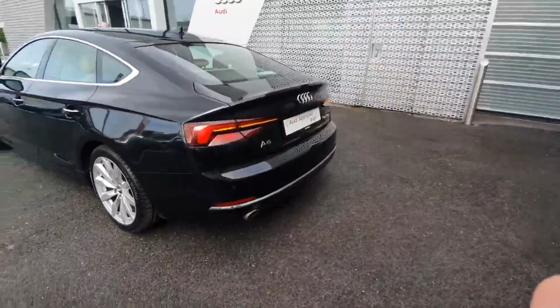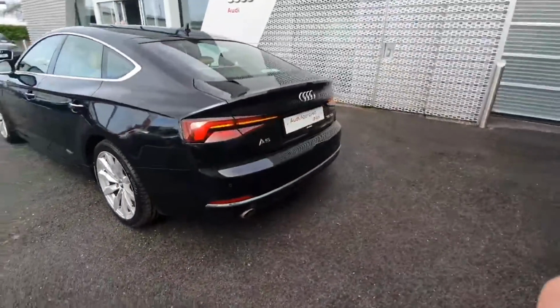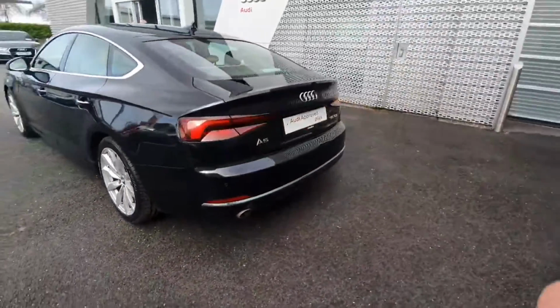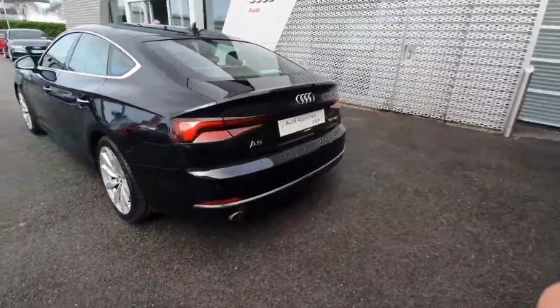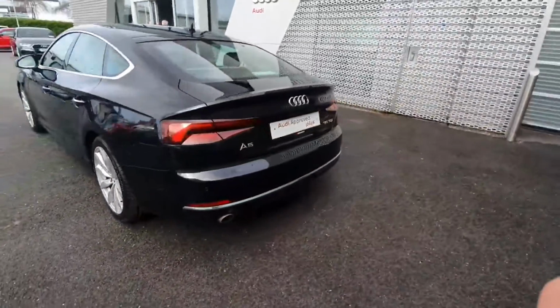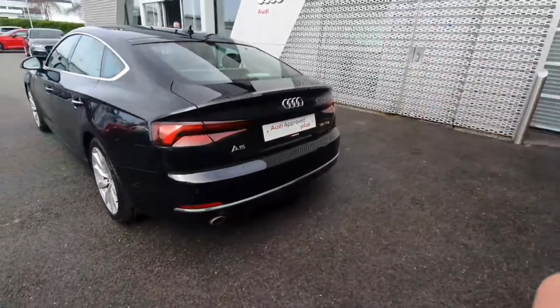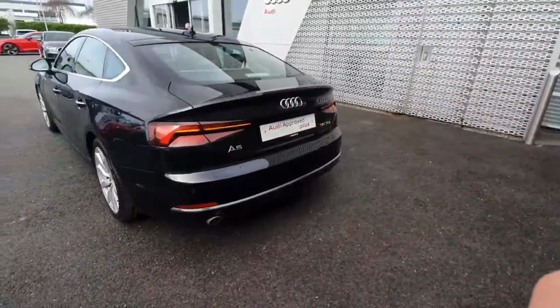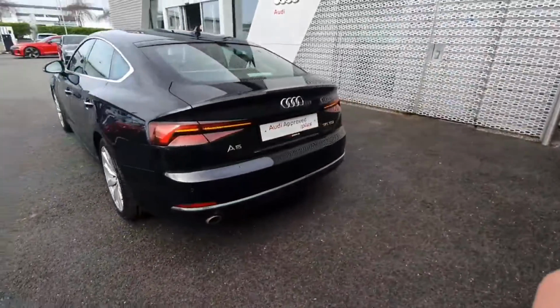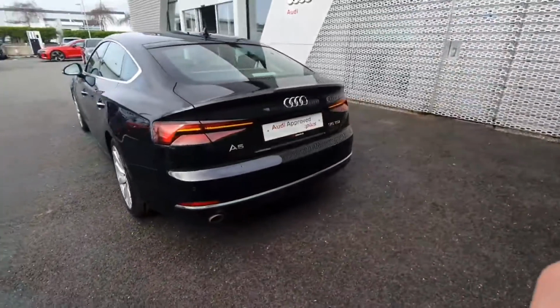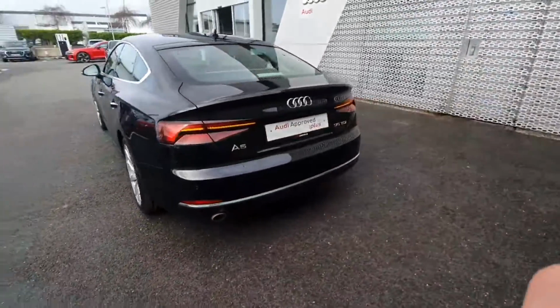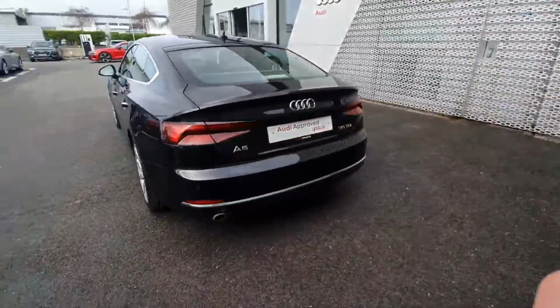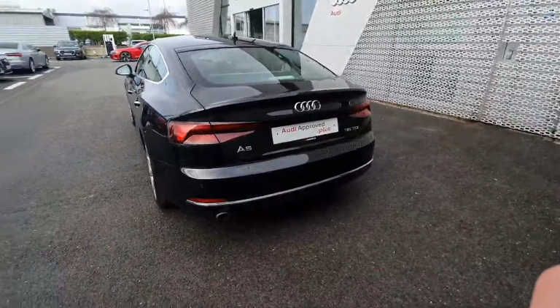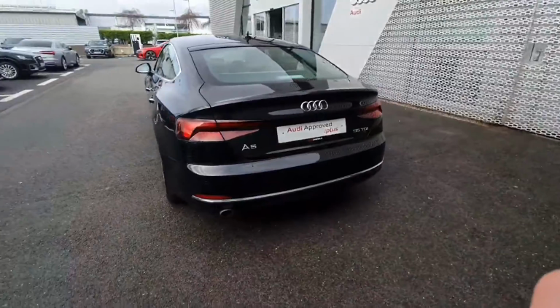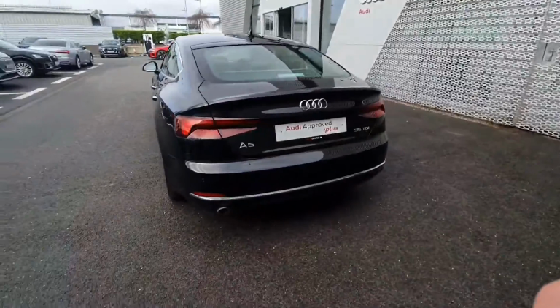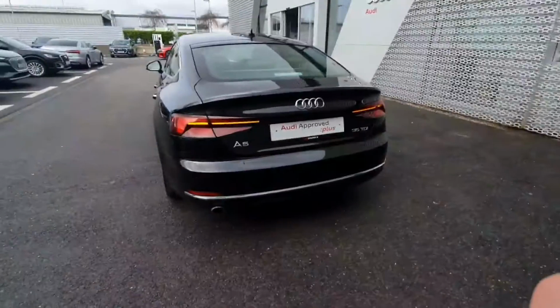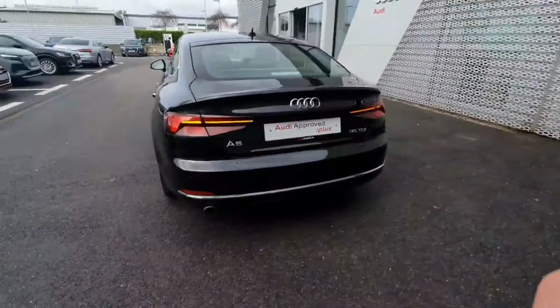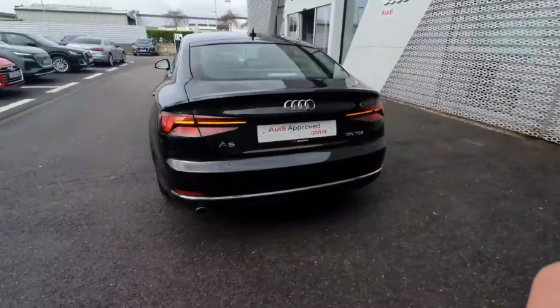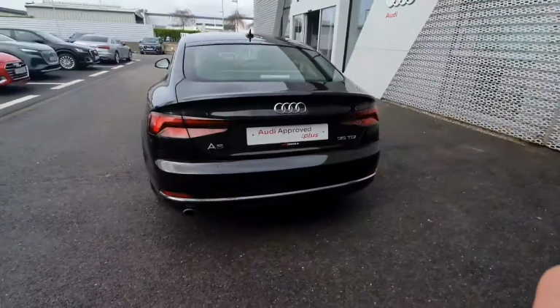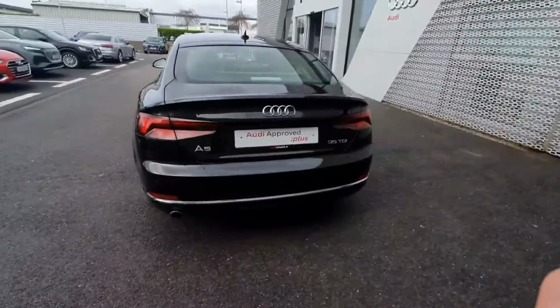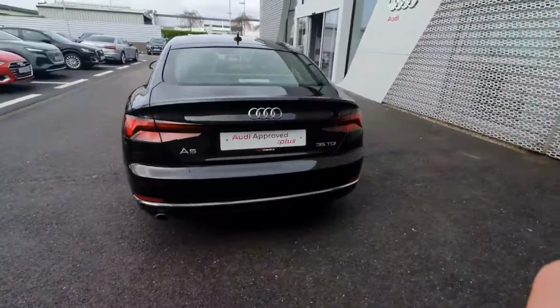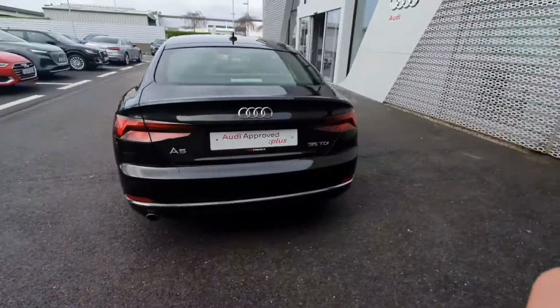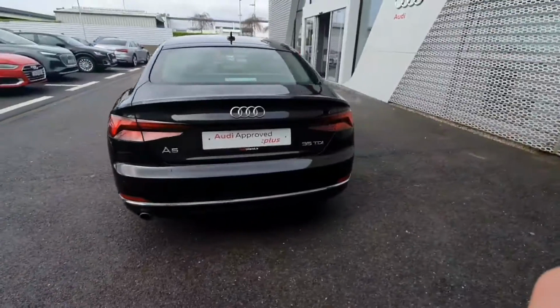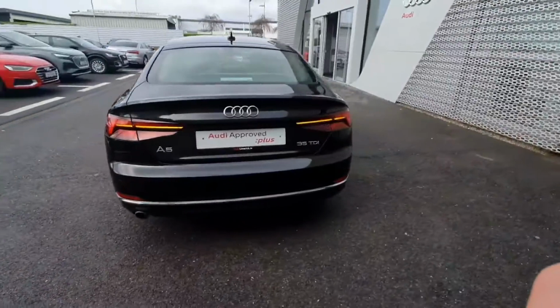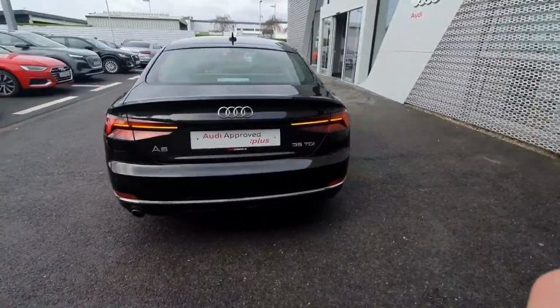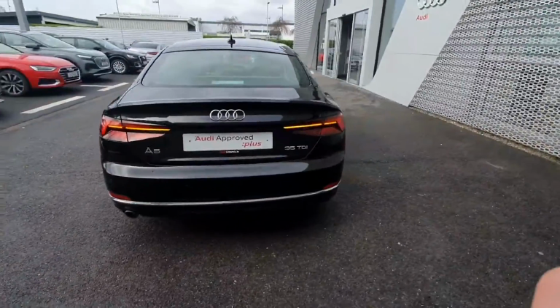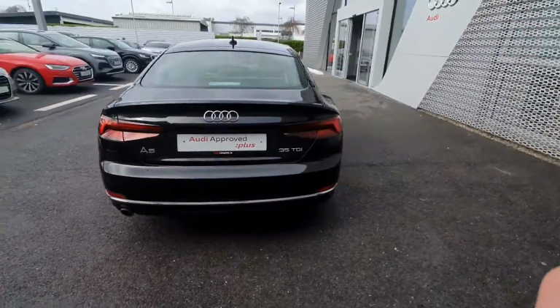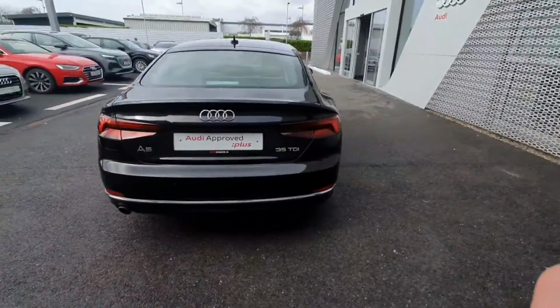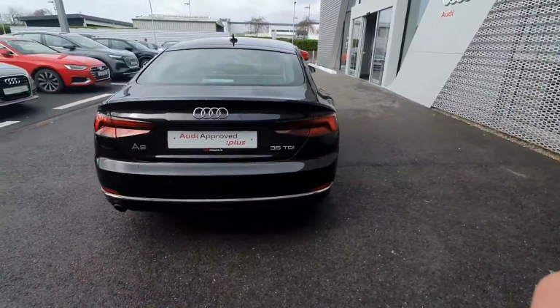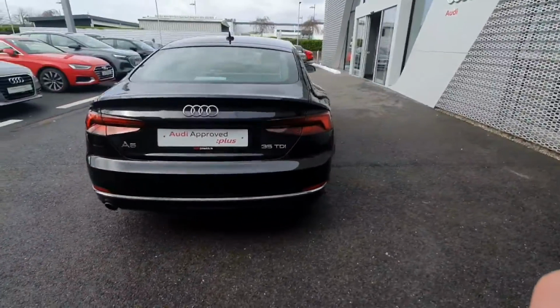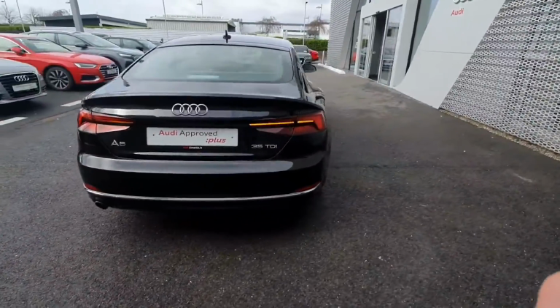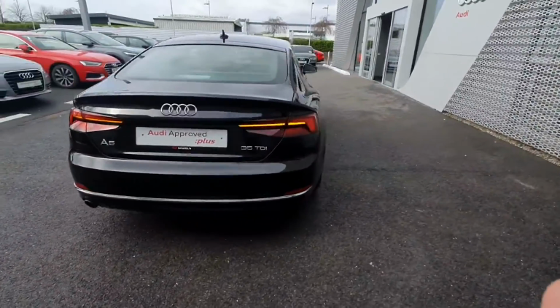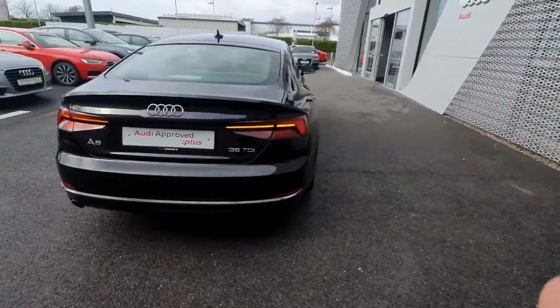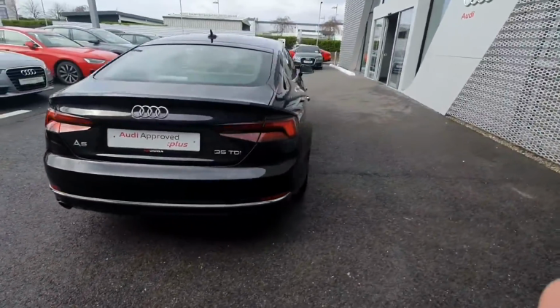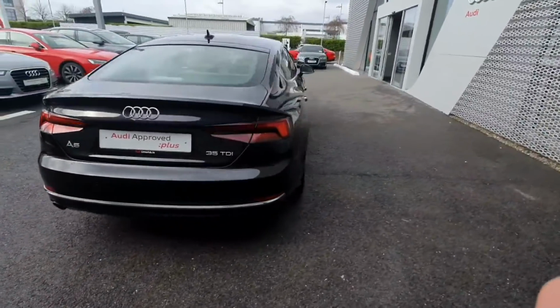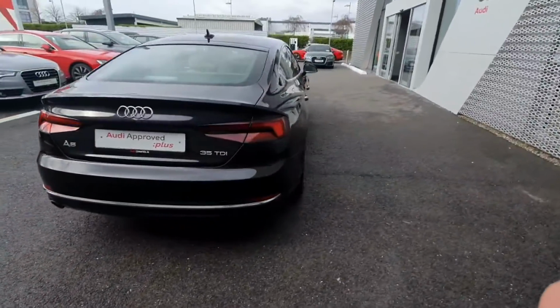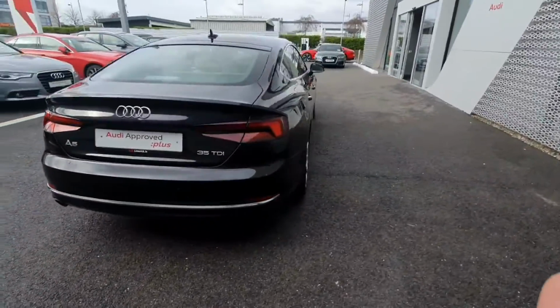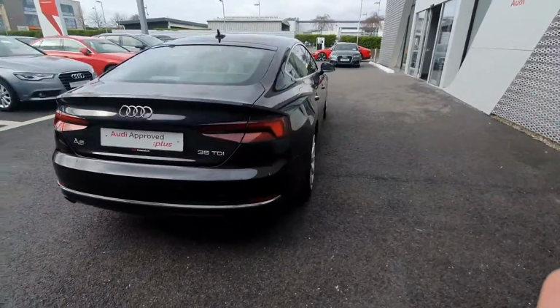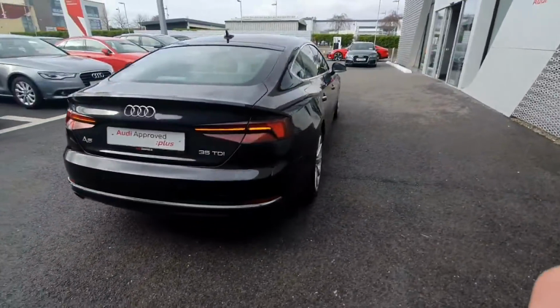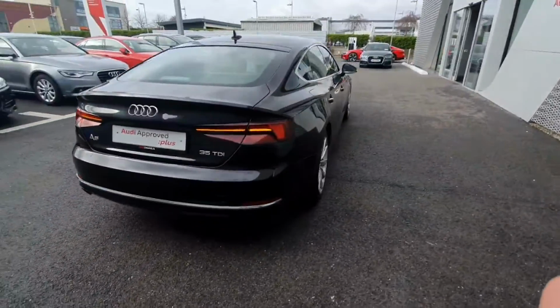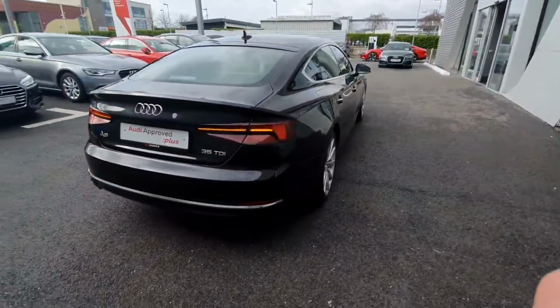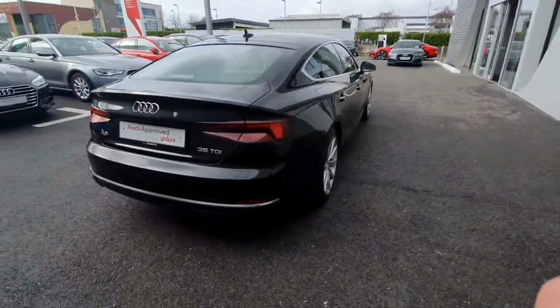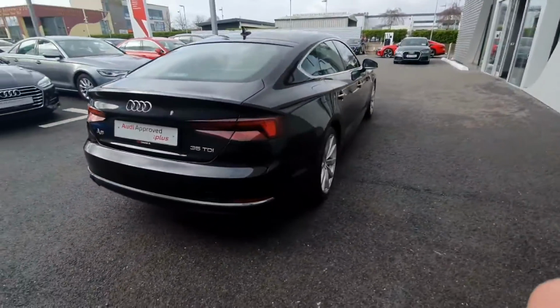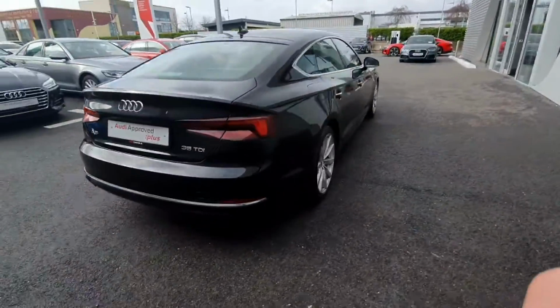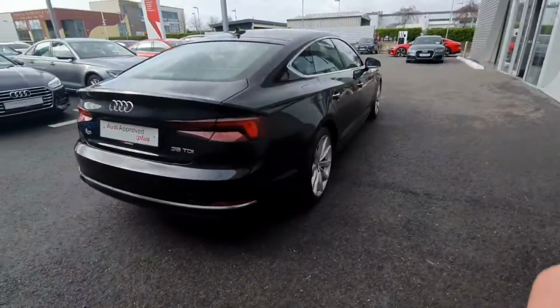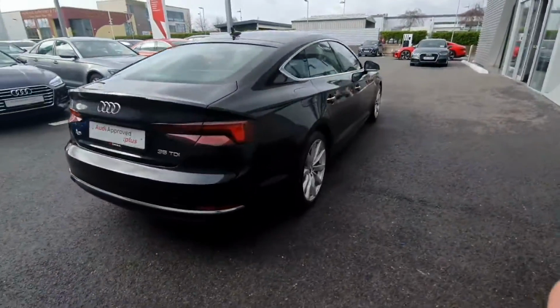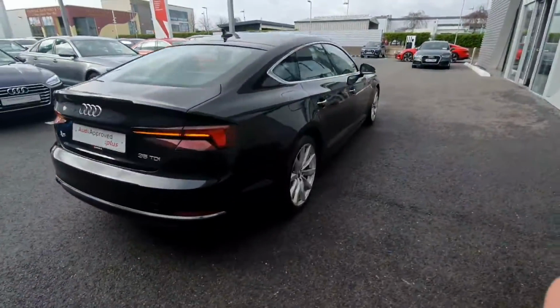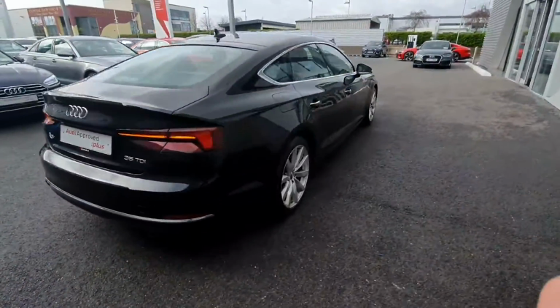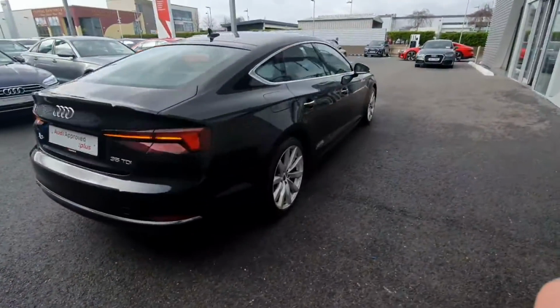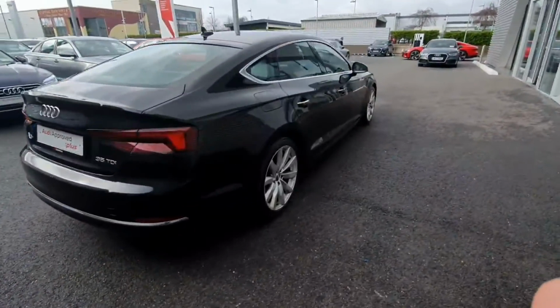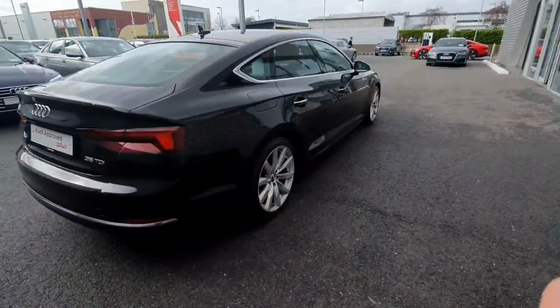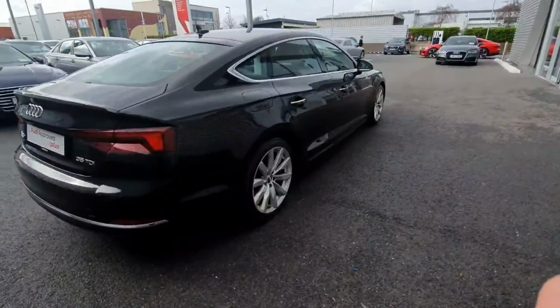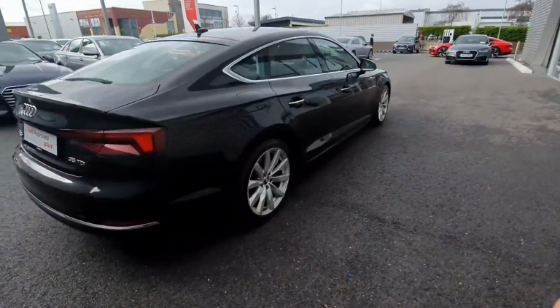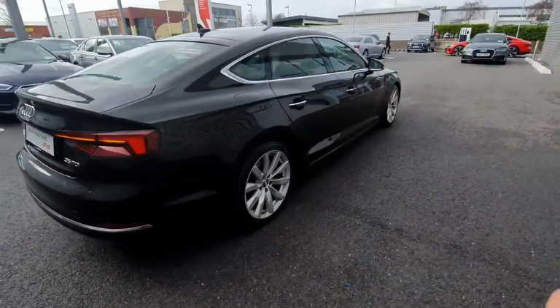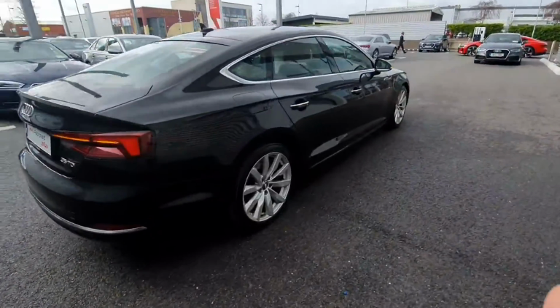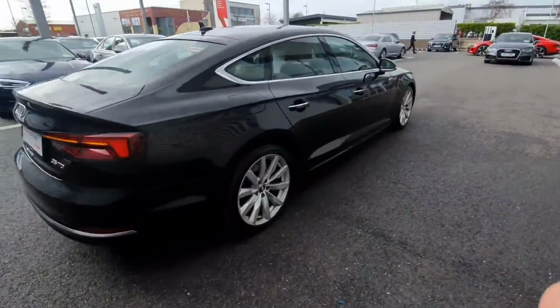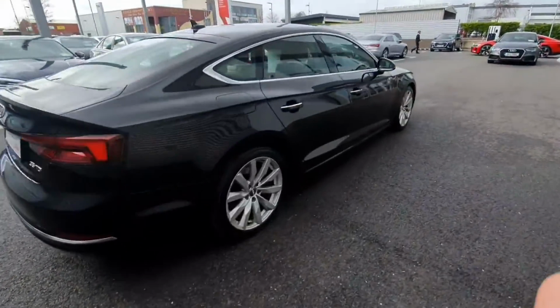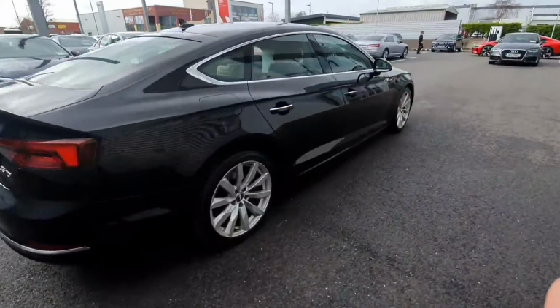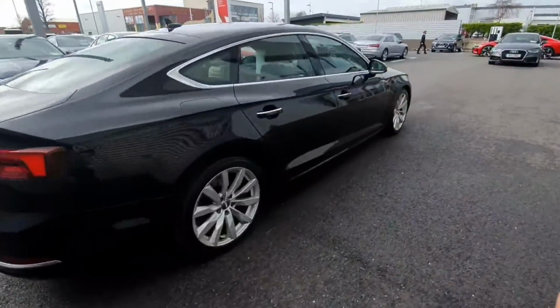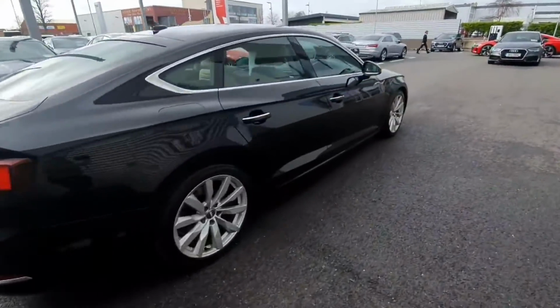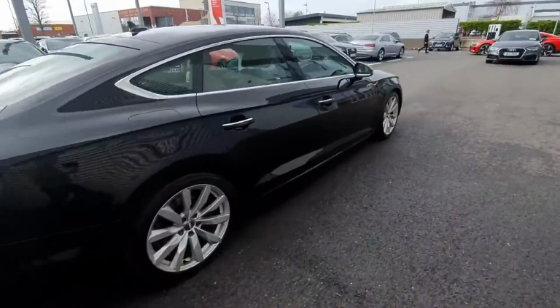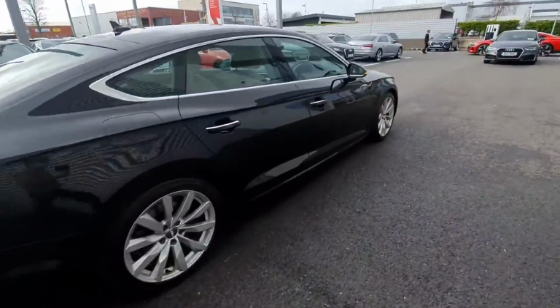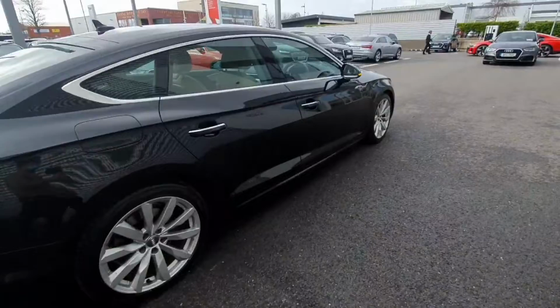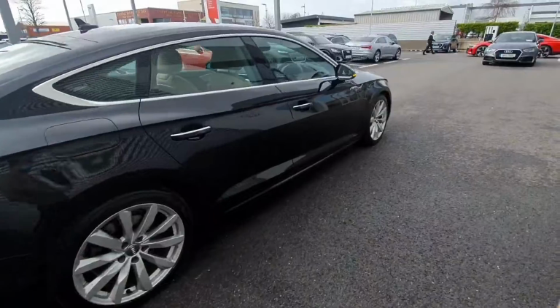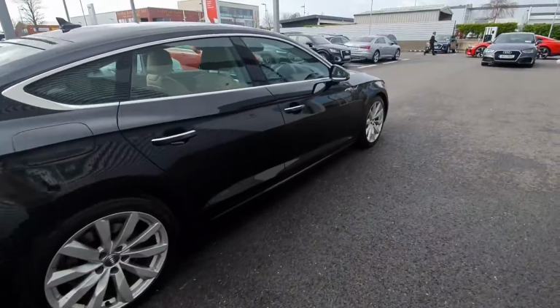This car is Audi approved plus with a 1 year warranty, and has service intervals of 2 years or 30,000 km.